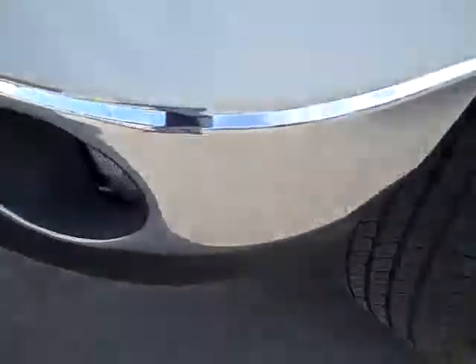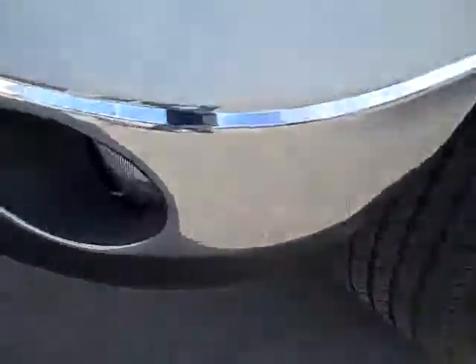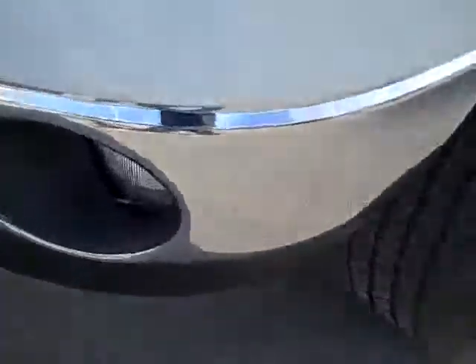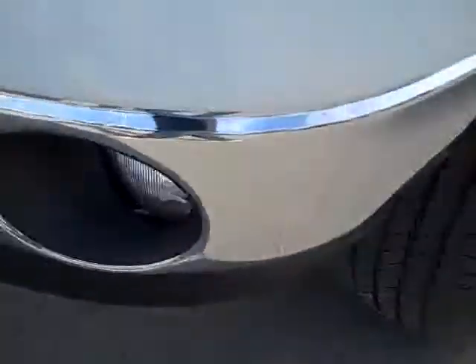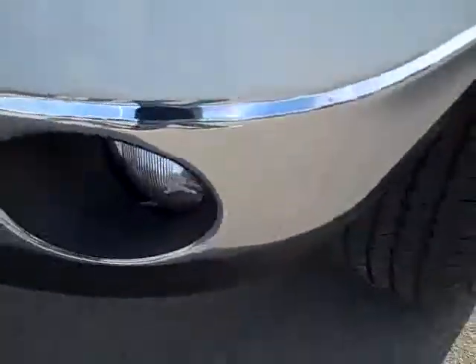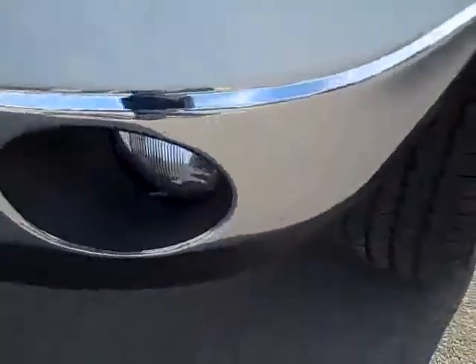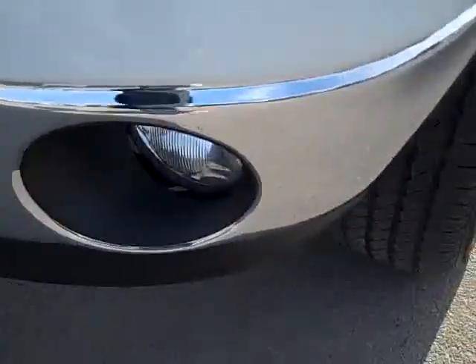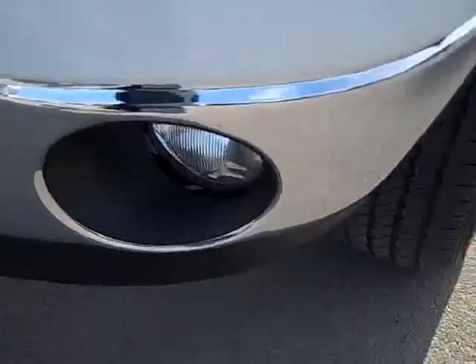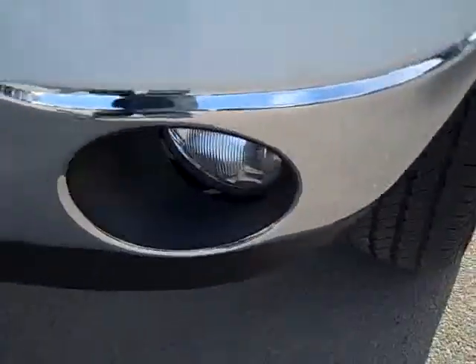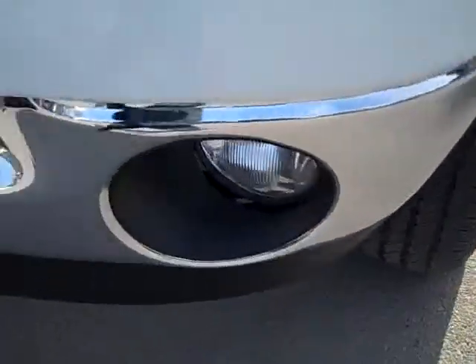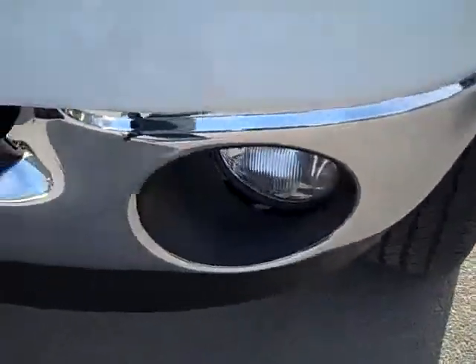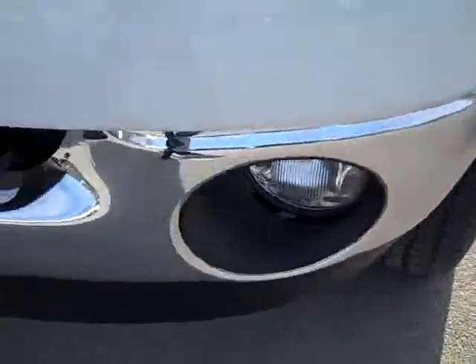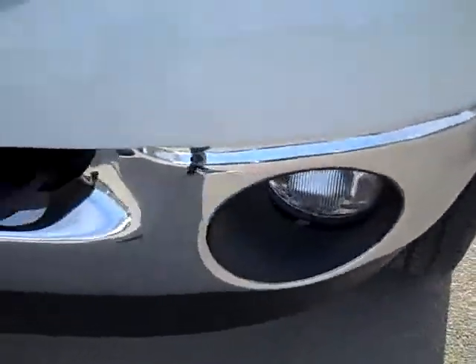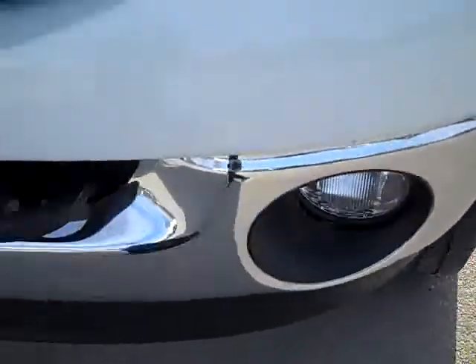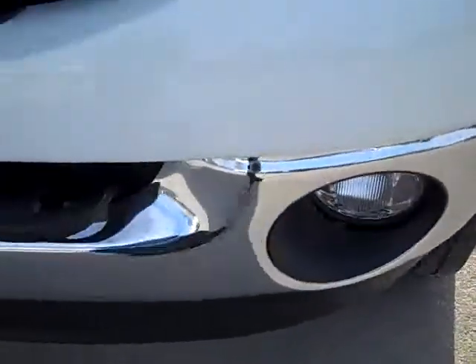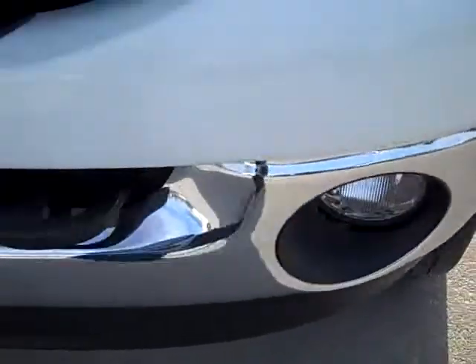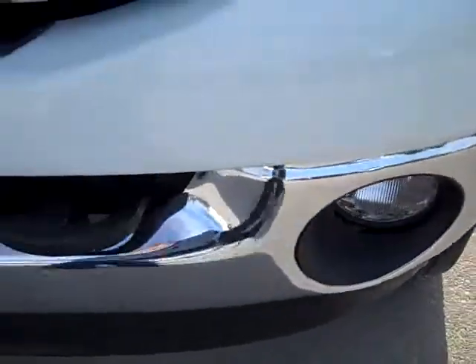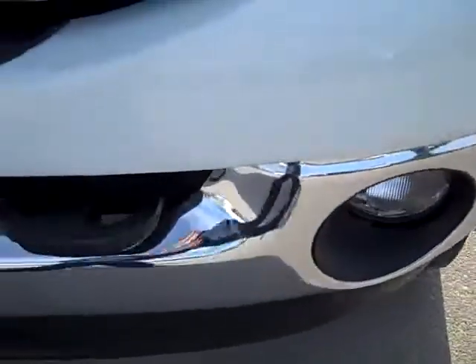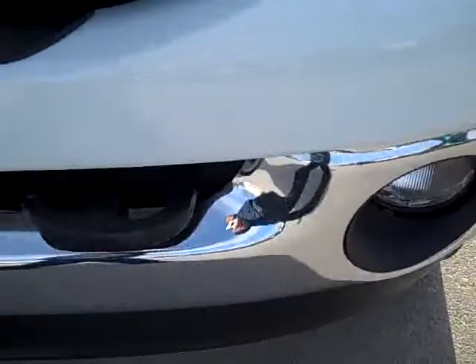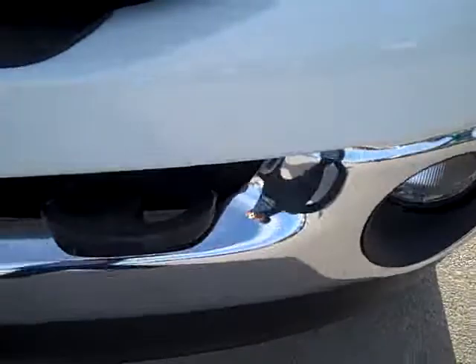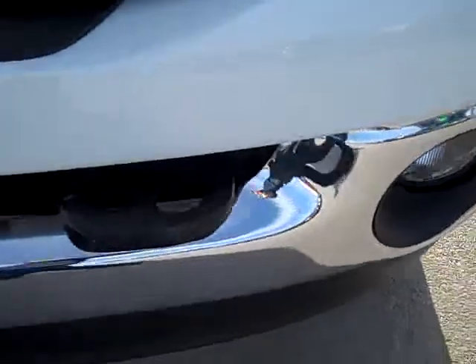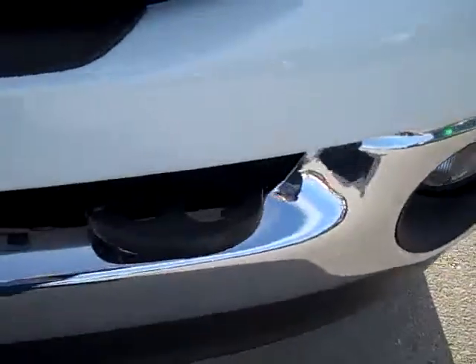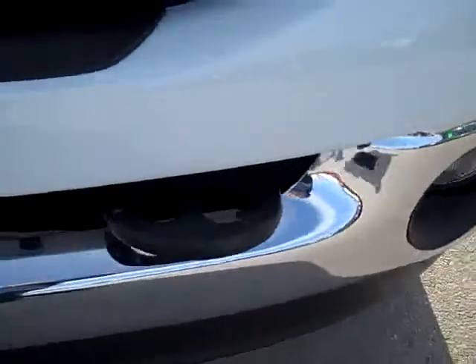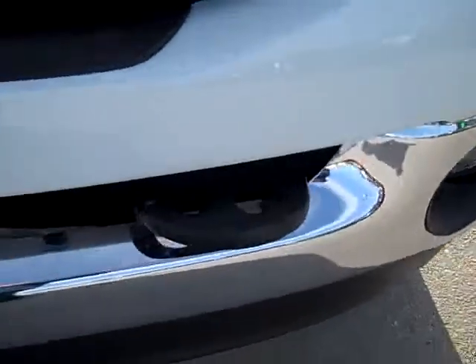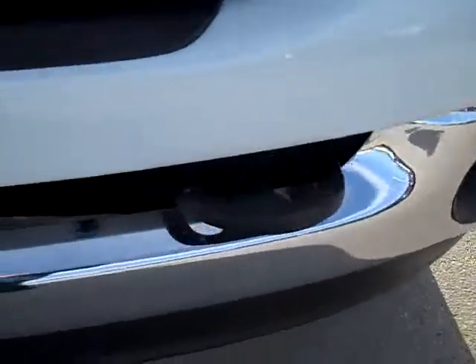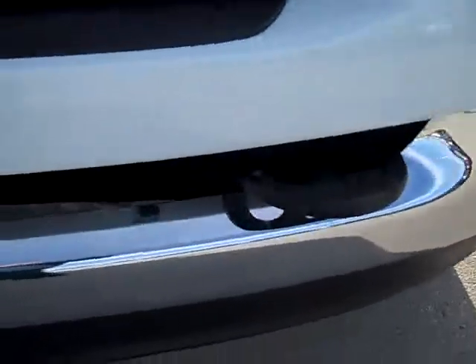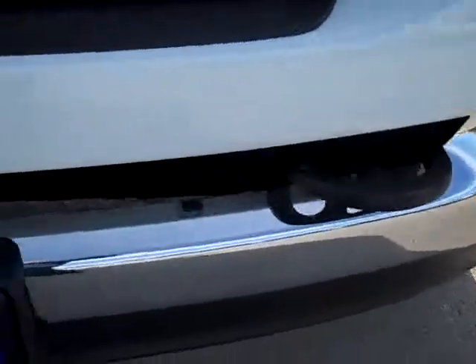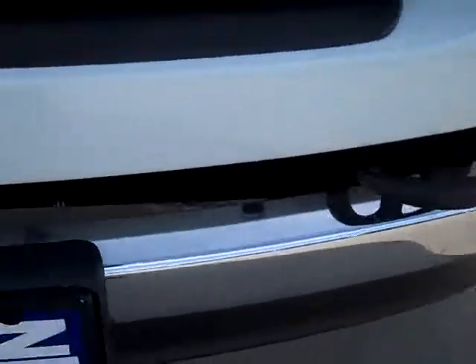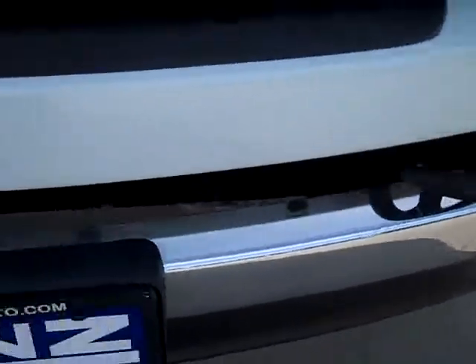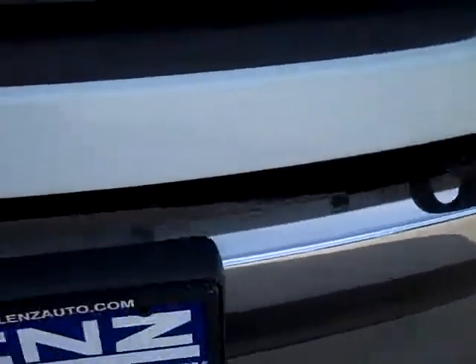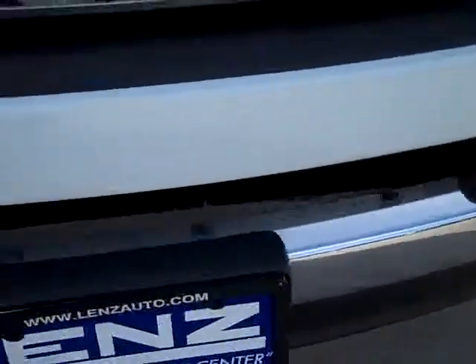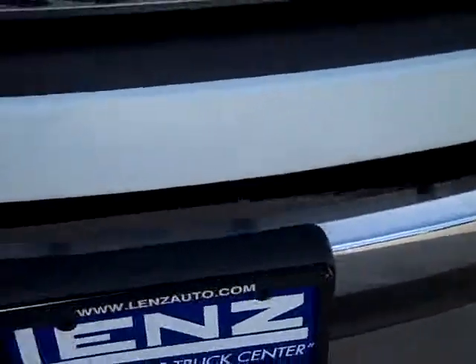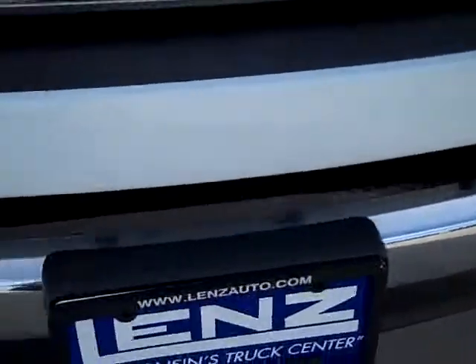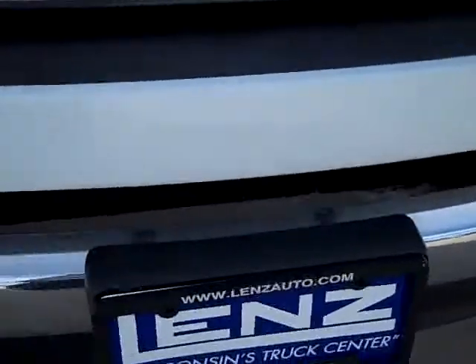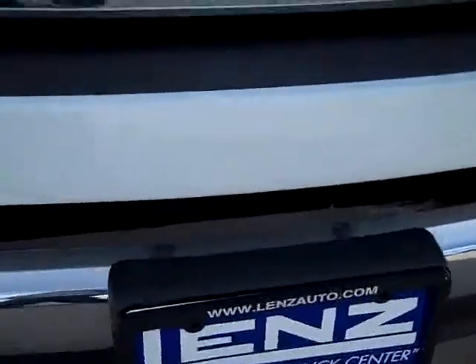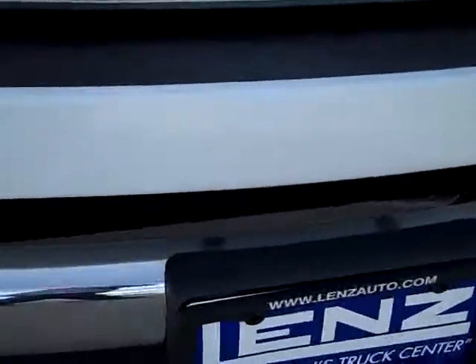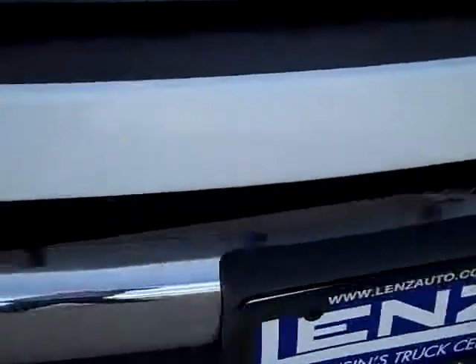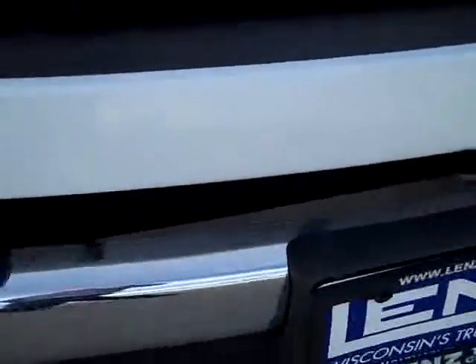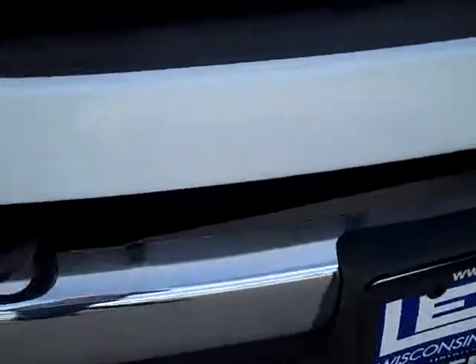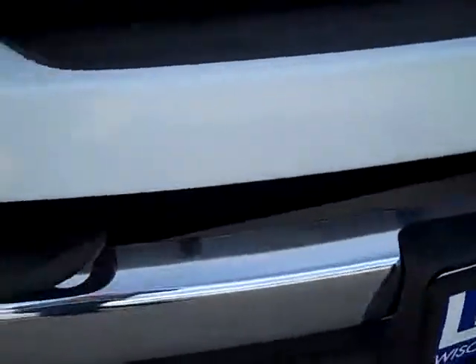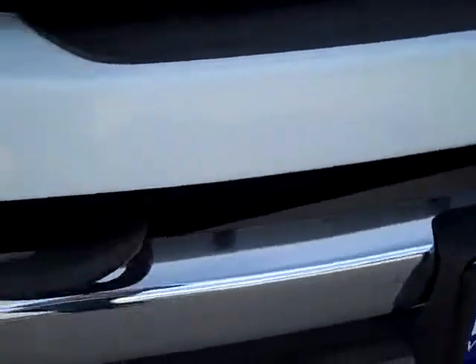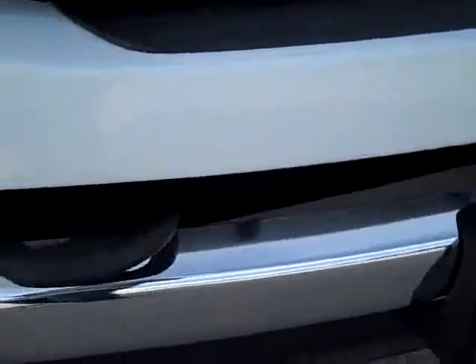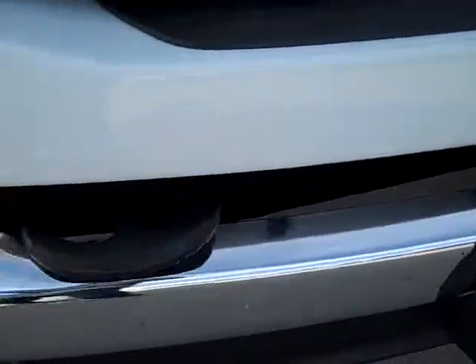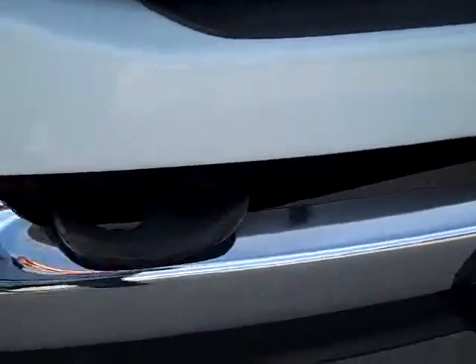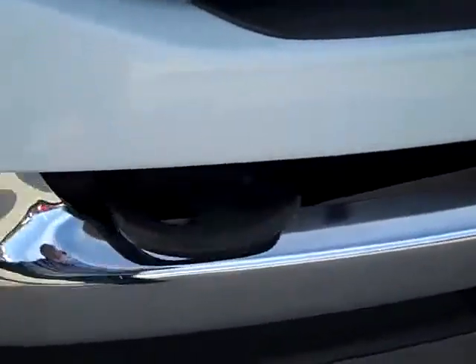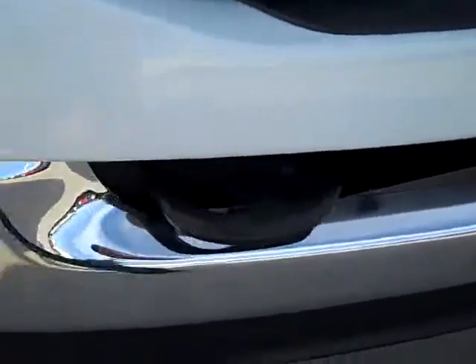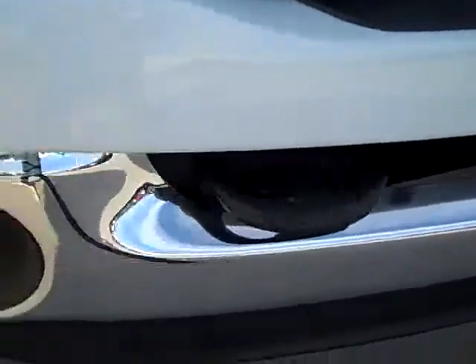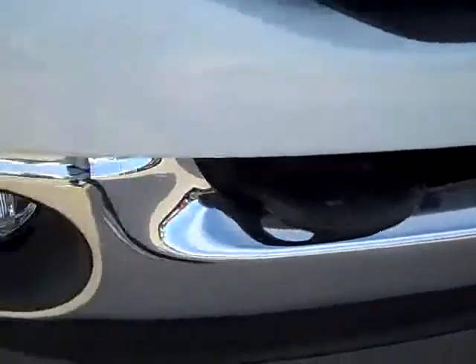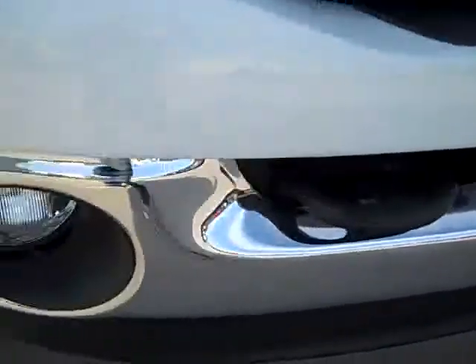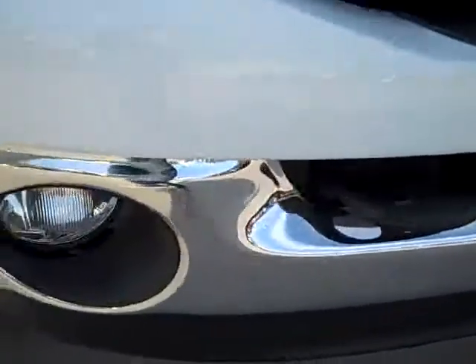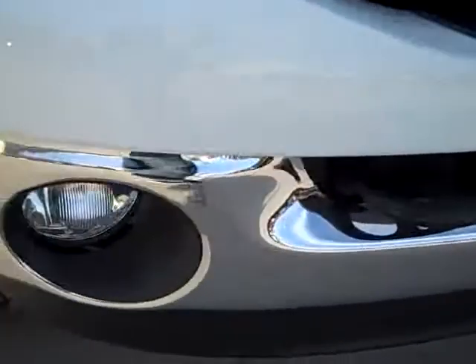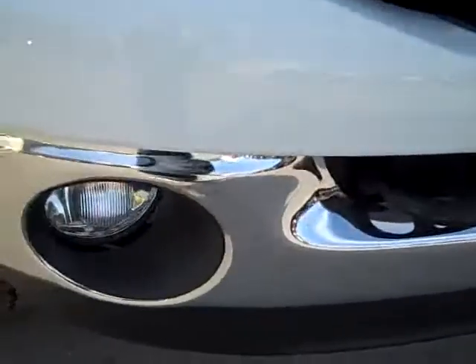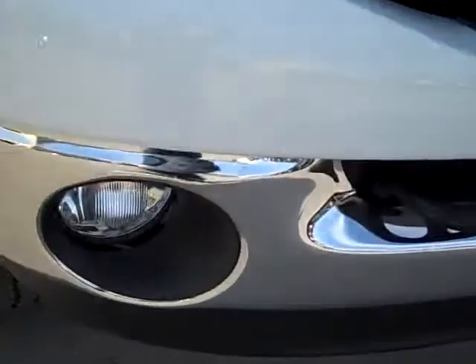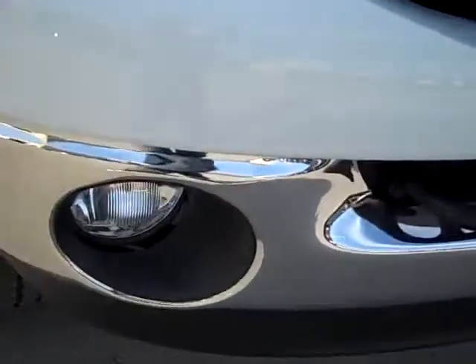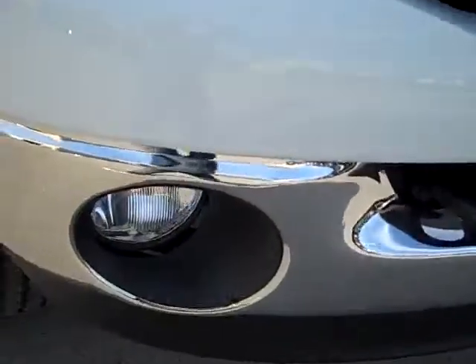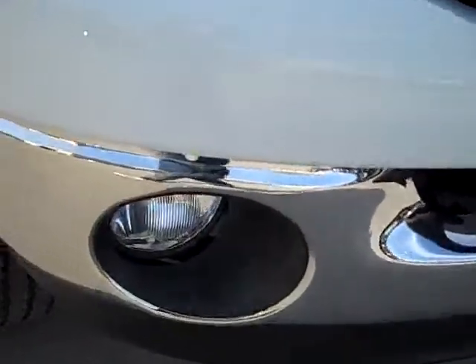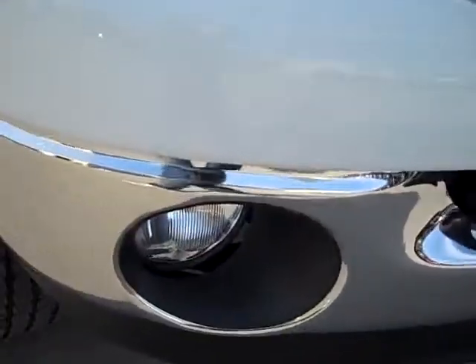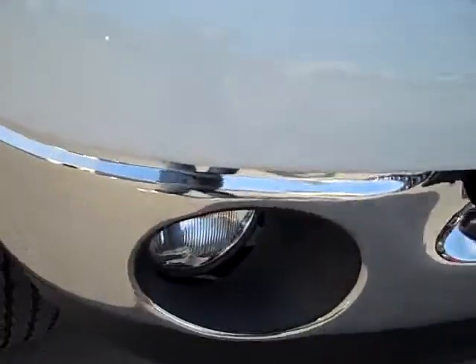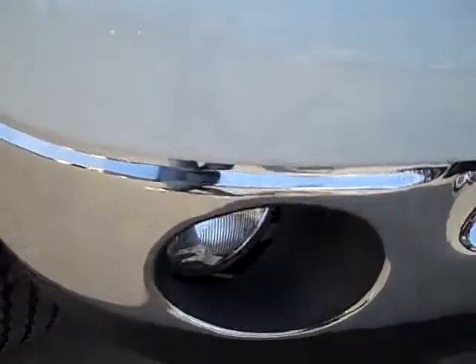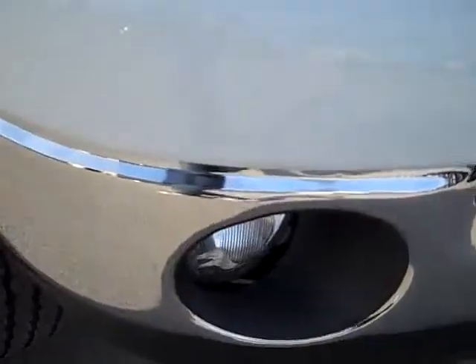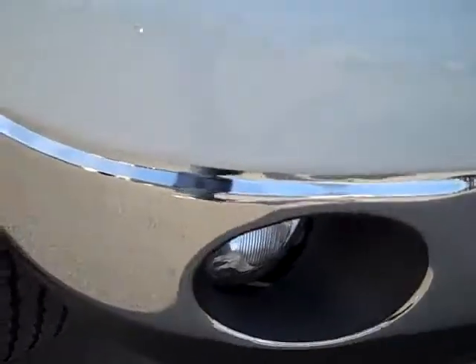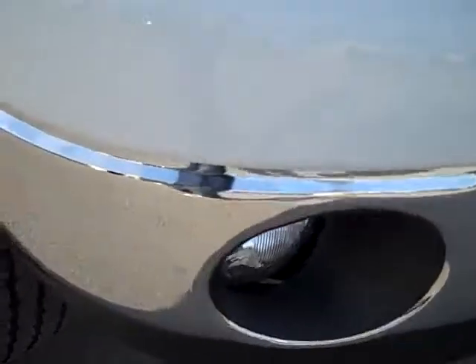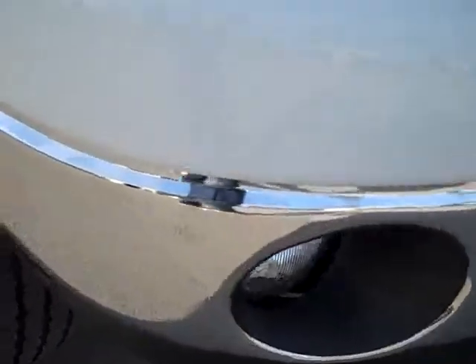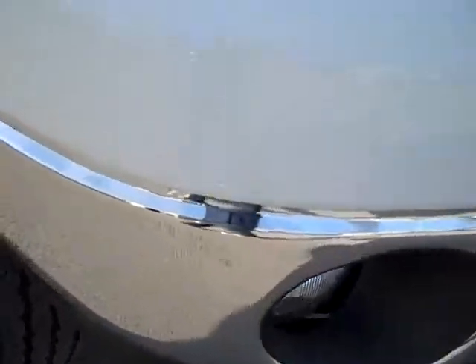You can see the front bumper is very clean — no dents, no dings, no scuffs or cracks in the bottom valence. It has factory fog lights.